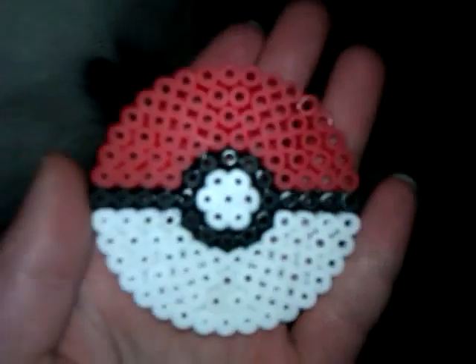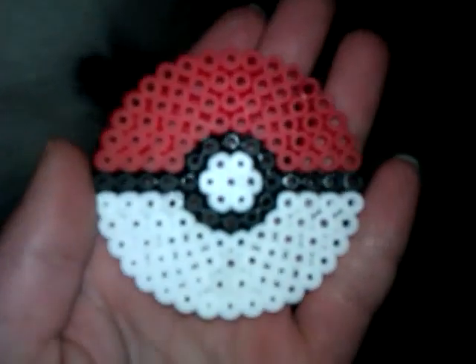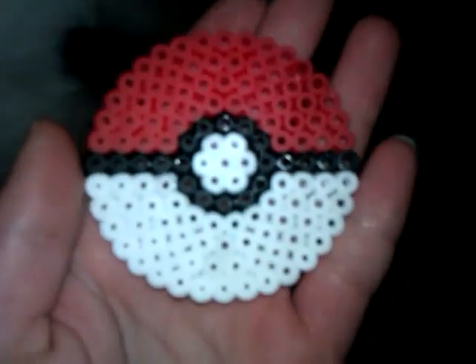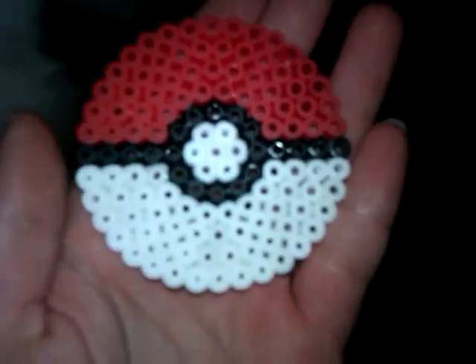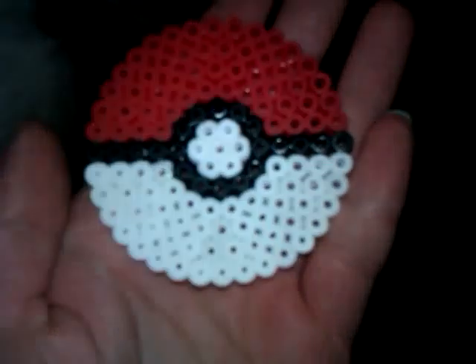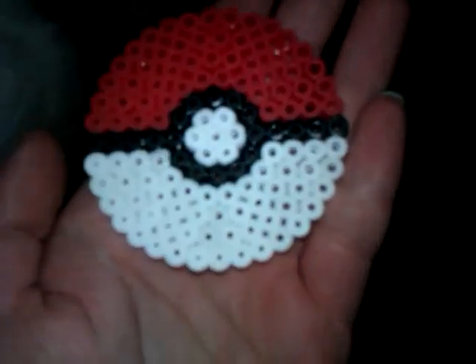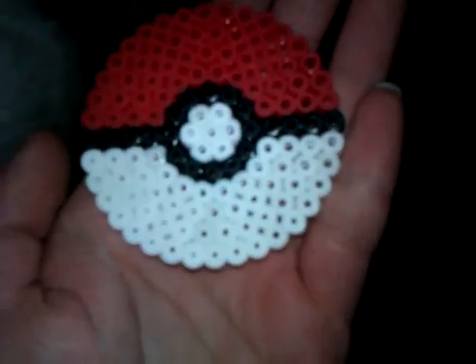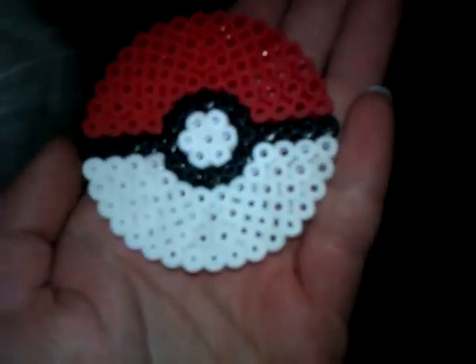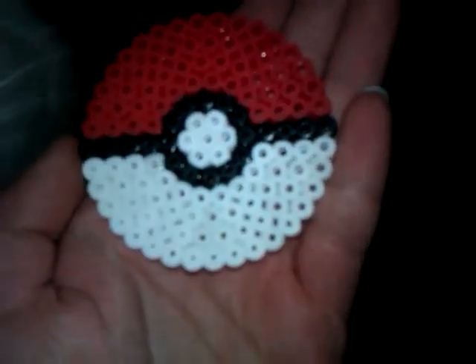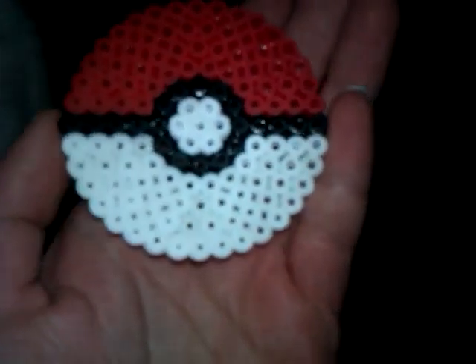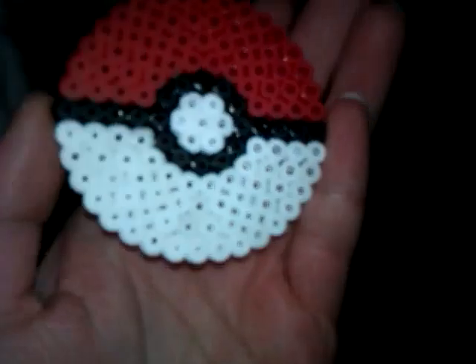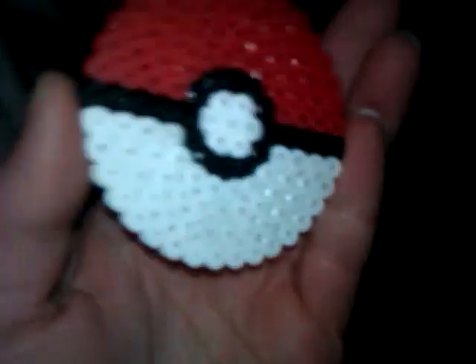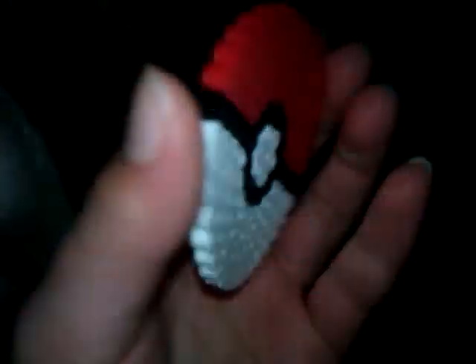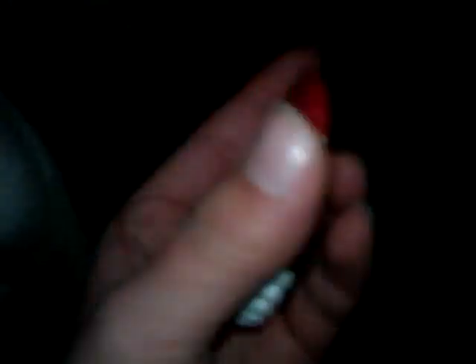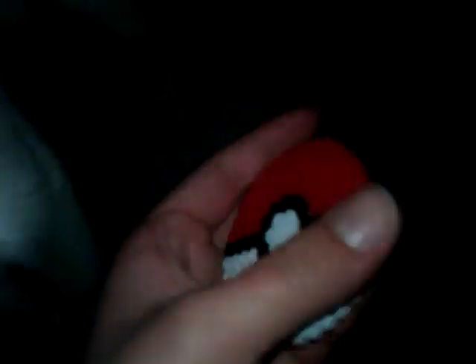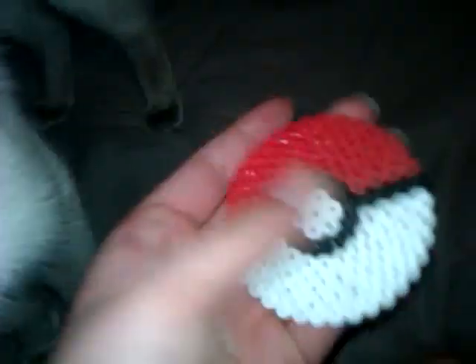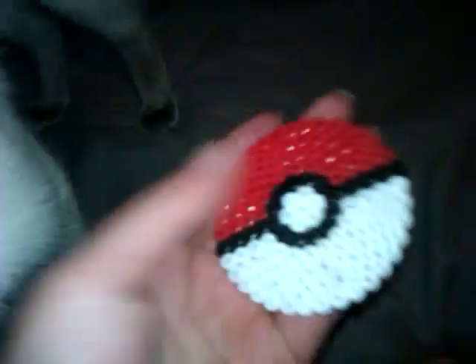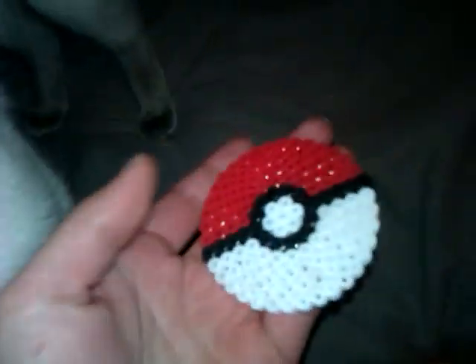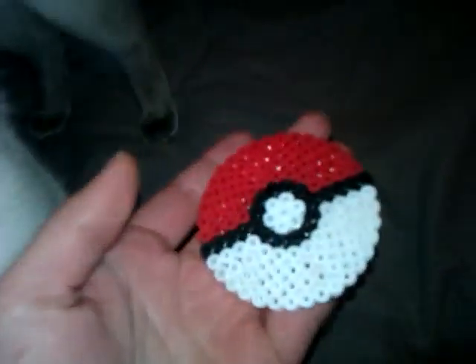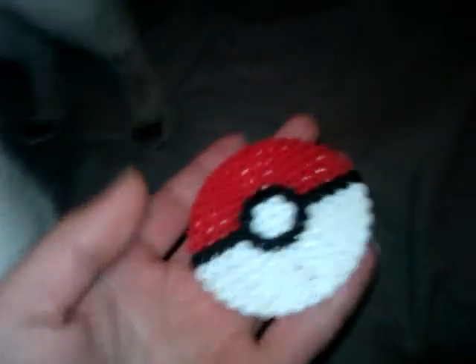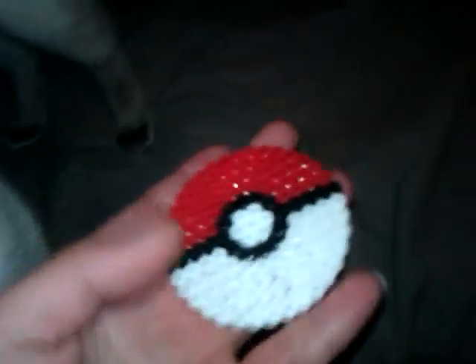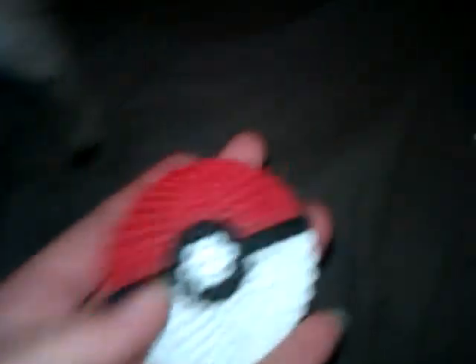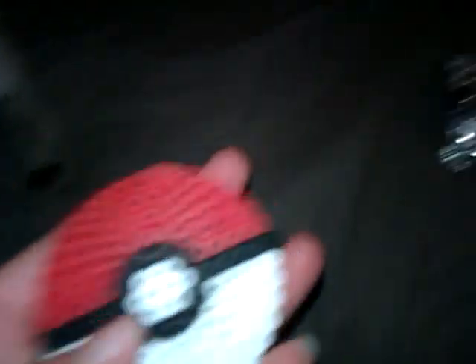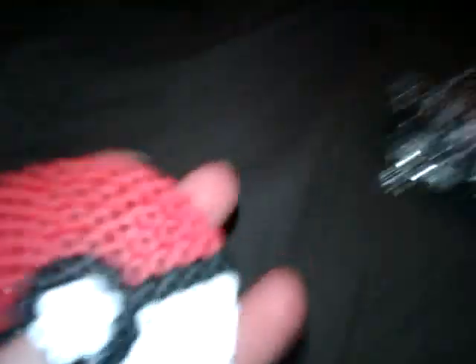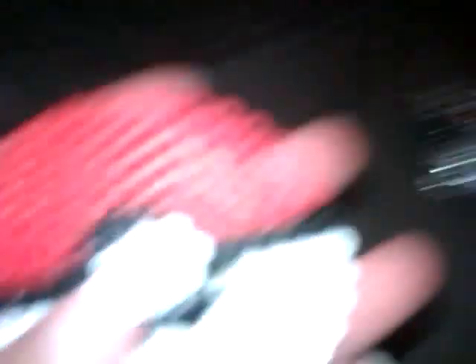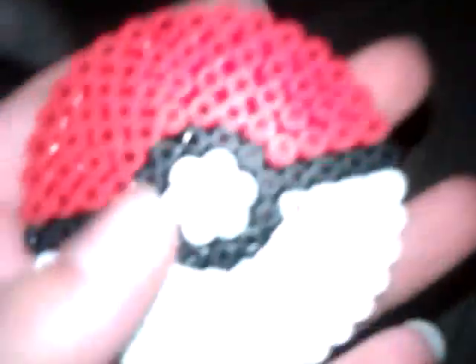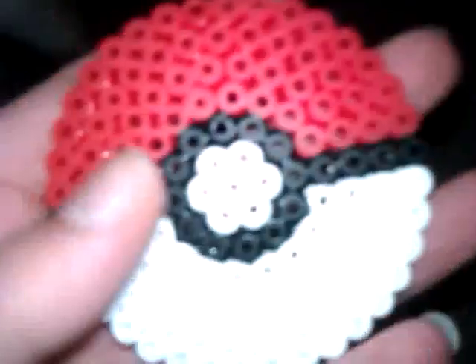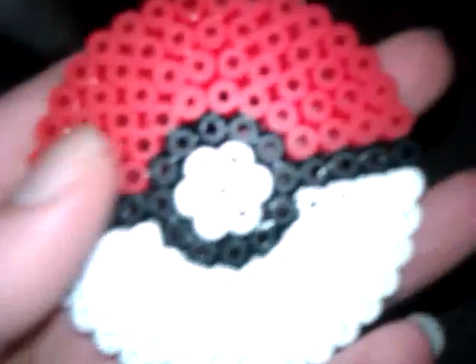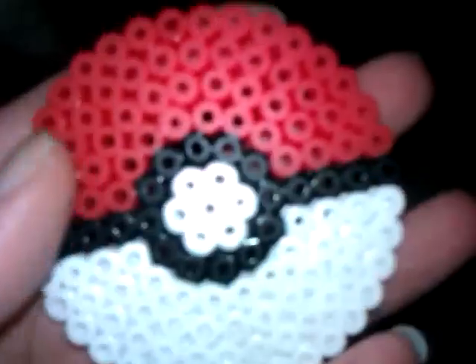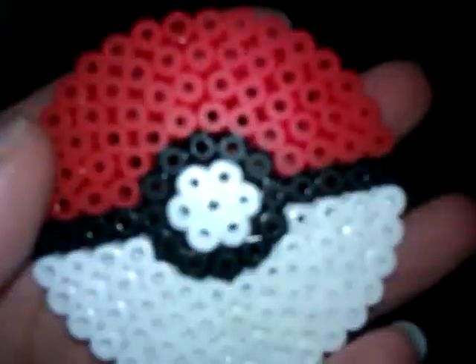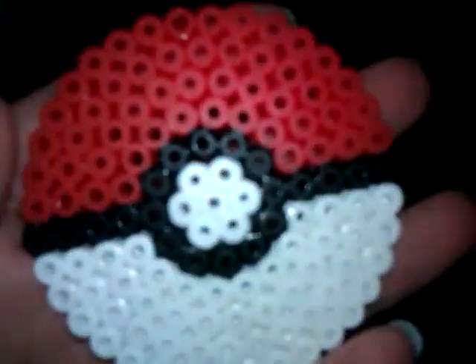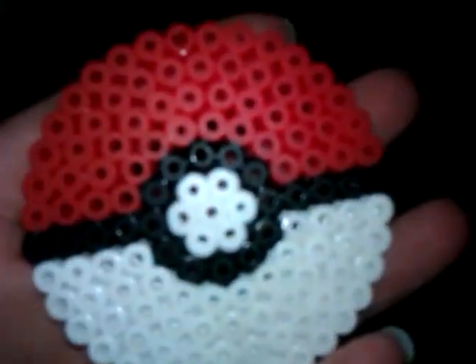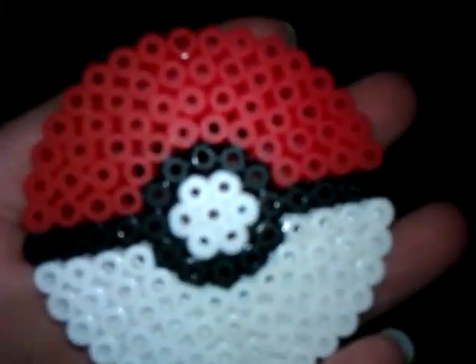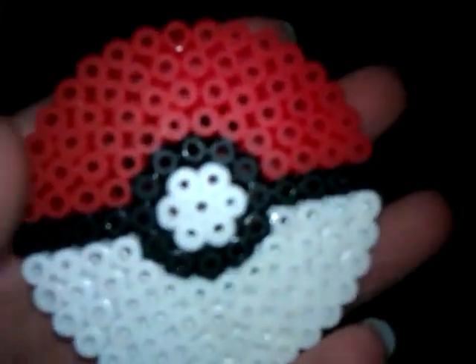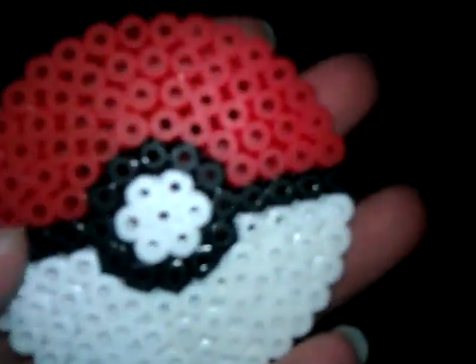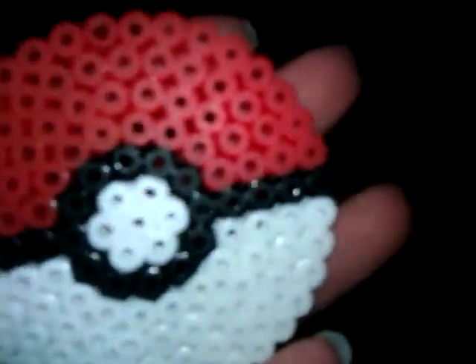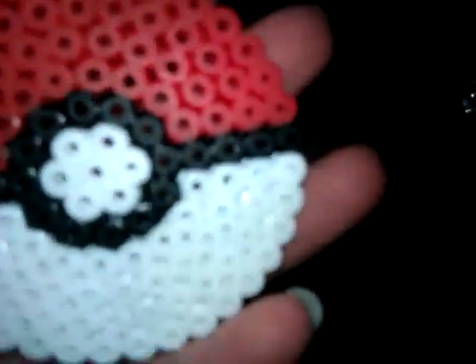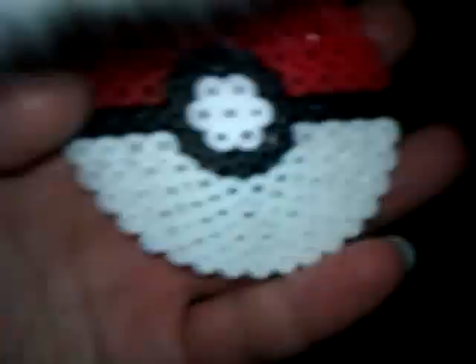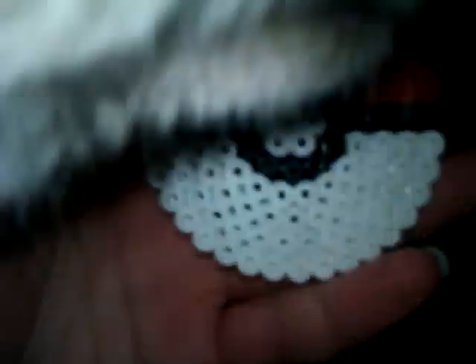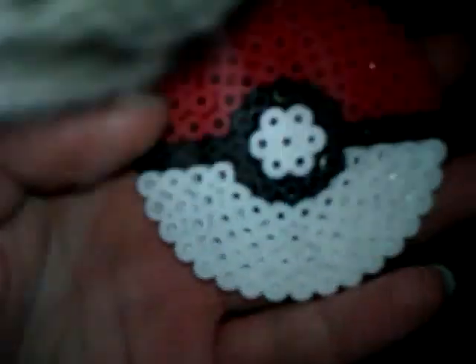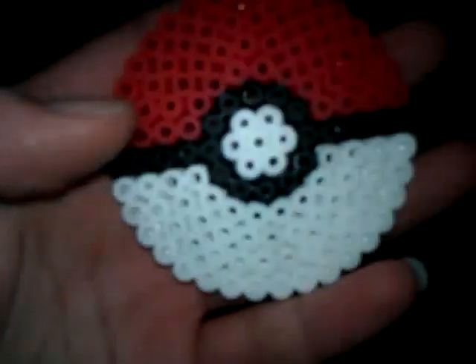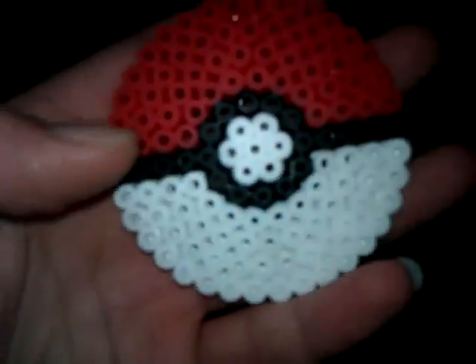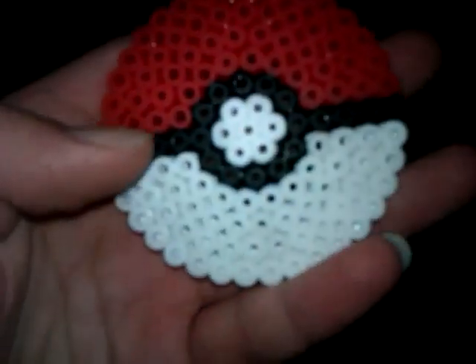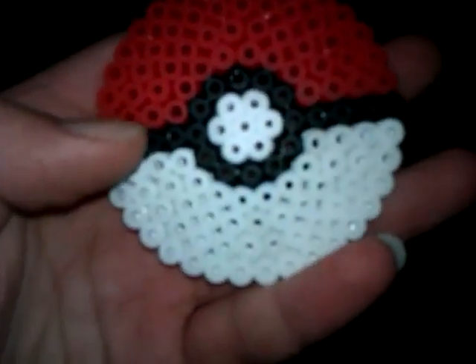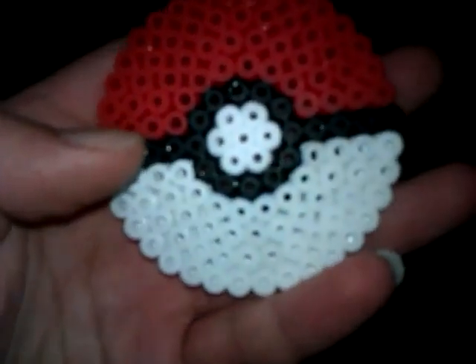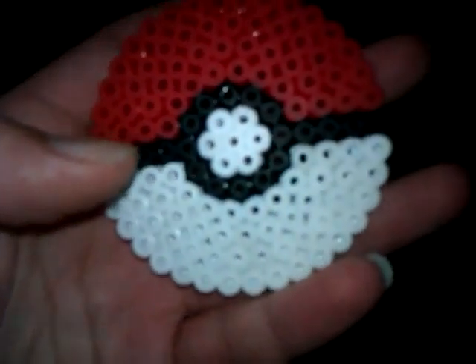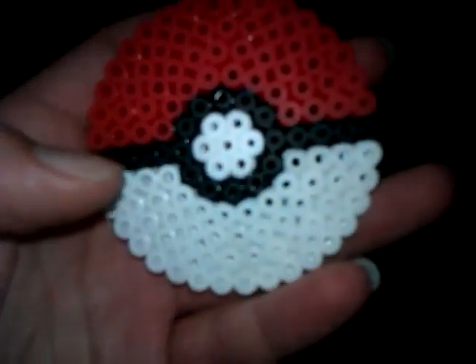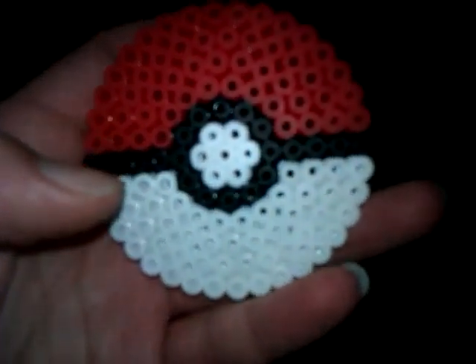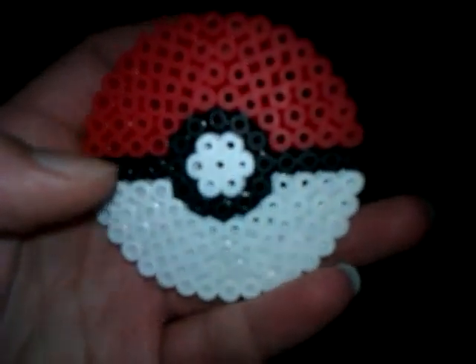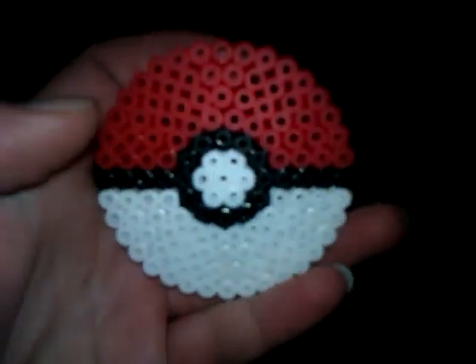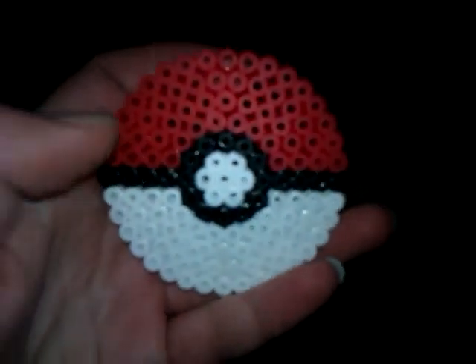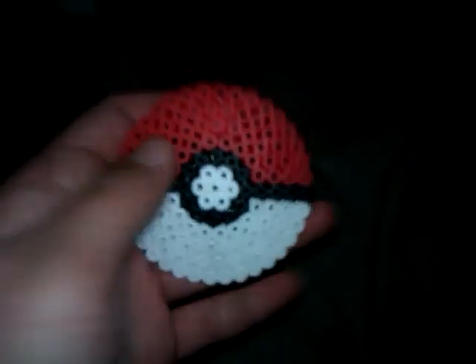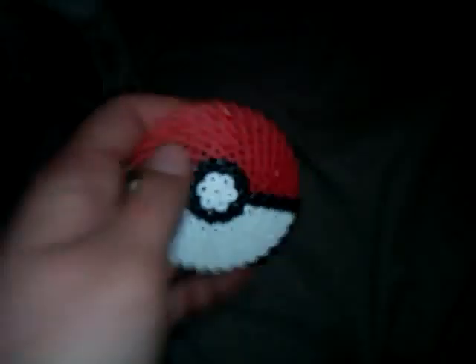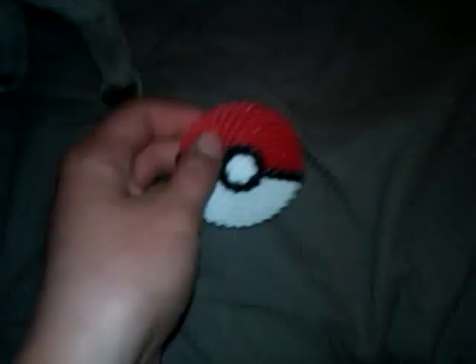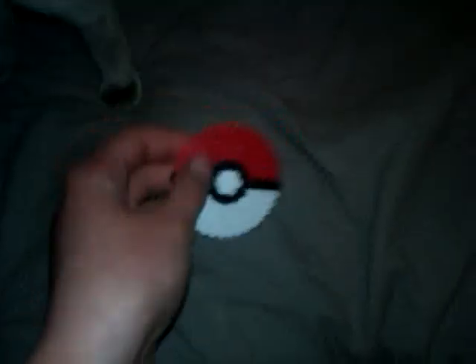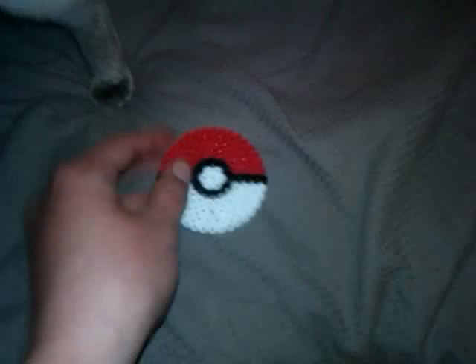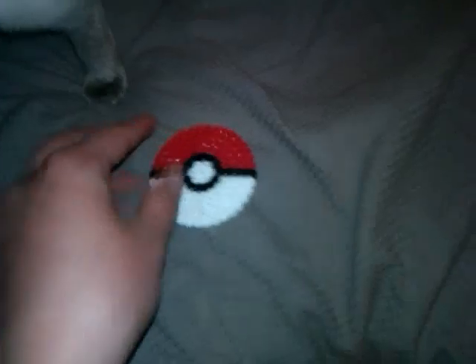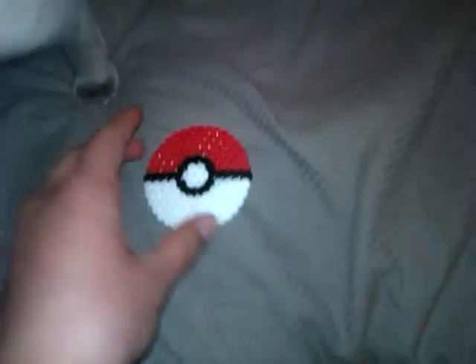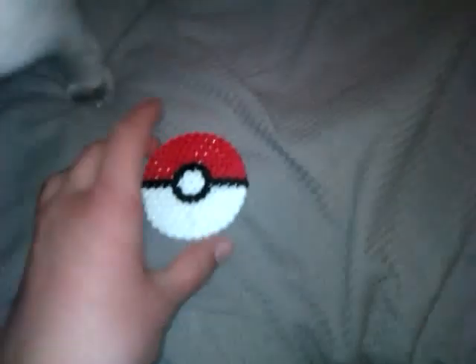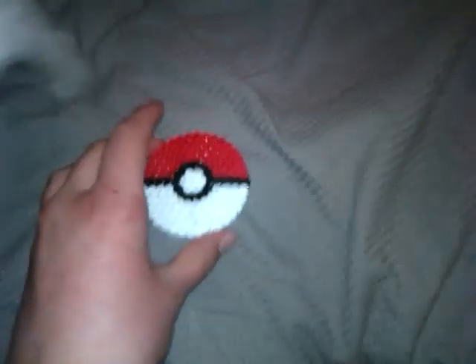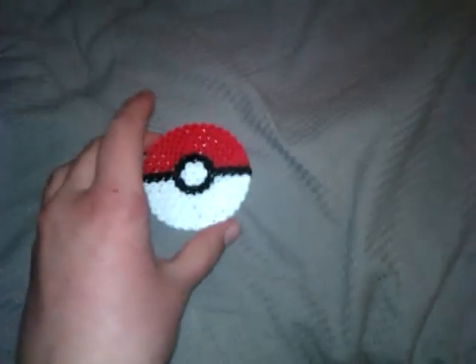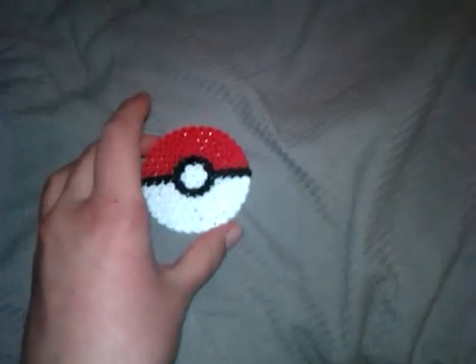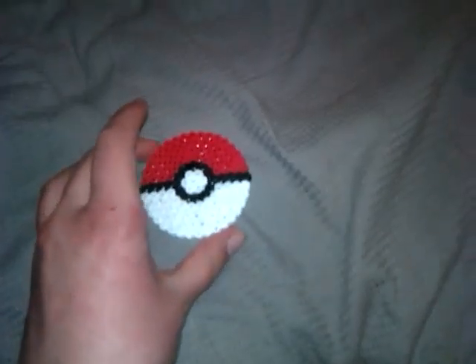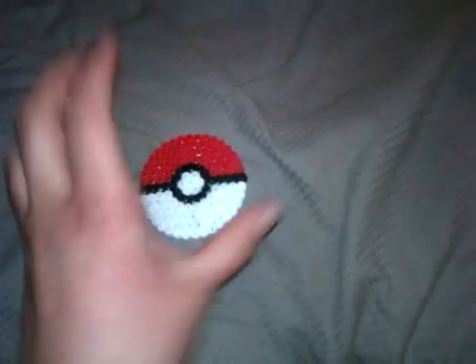I made this Pokeball perler bead creation, which I'm glad turned out great. It's just beautiful.